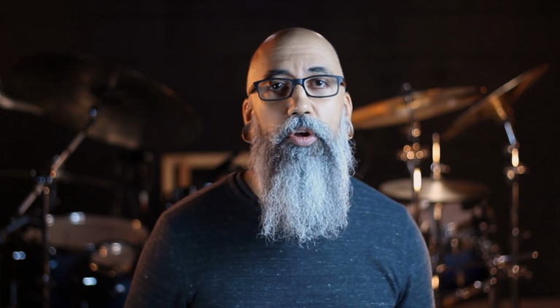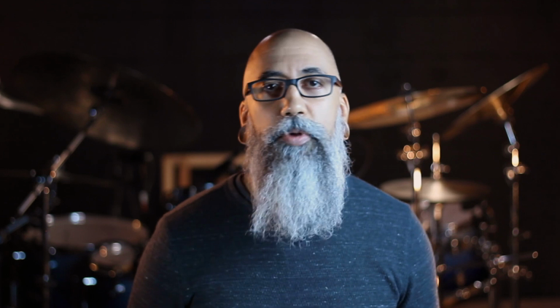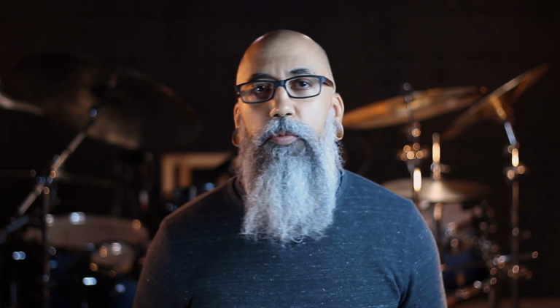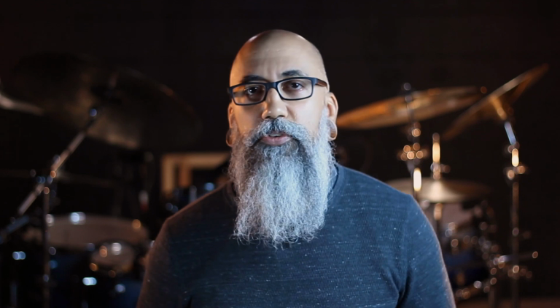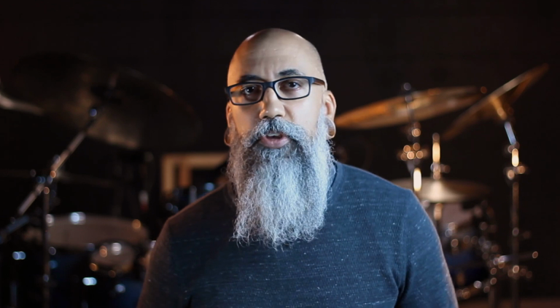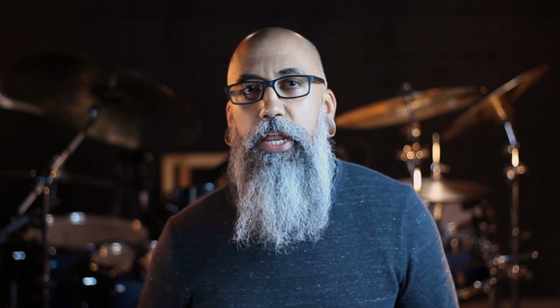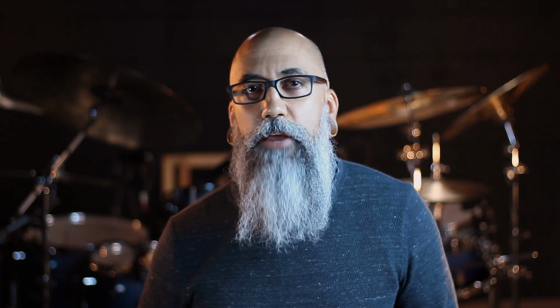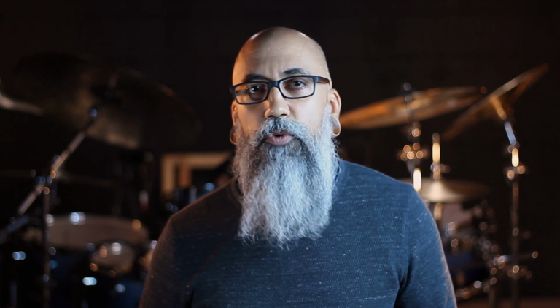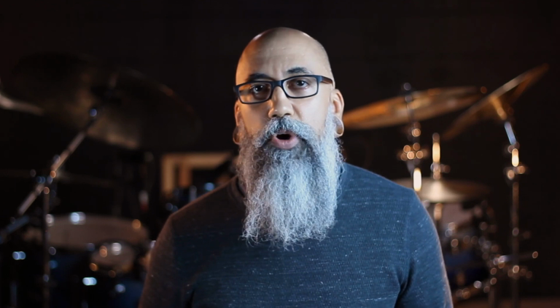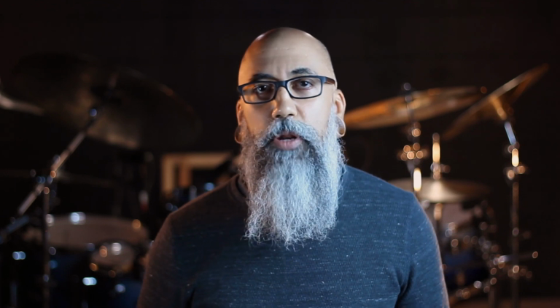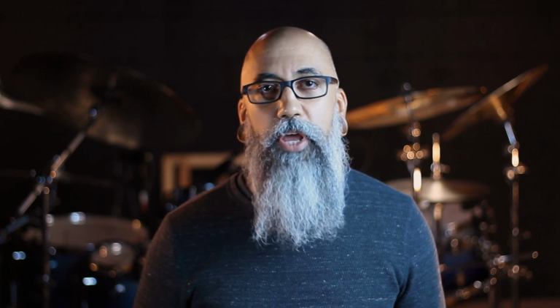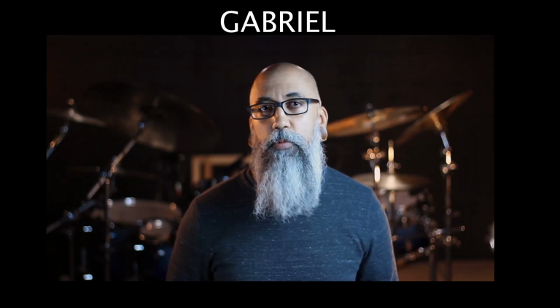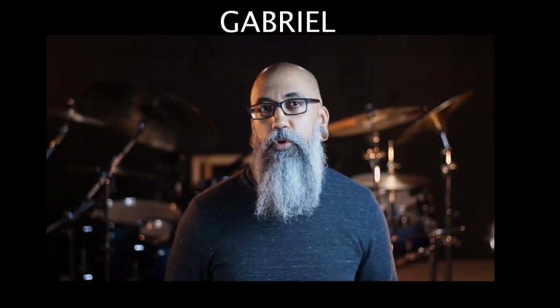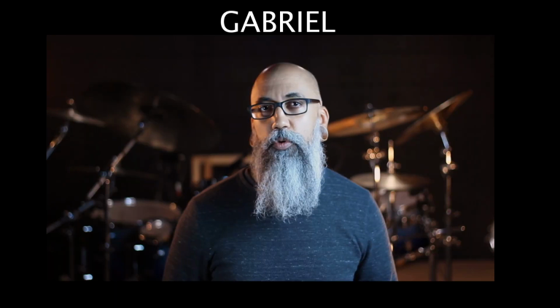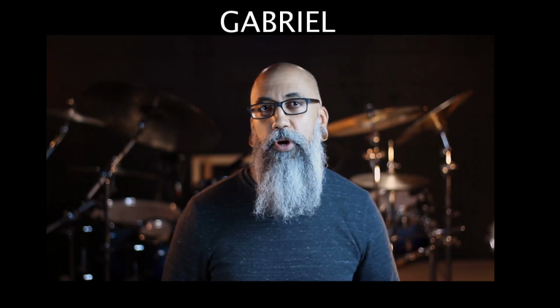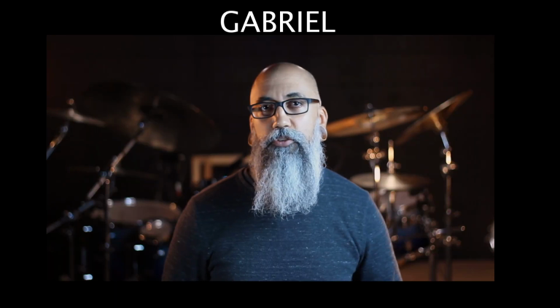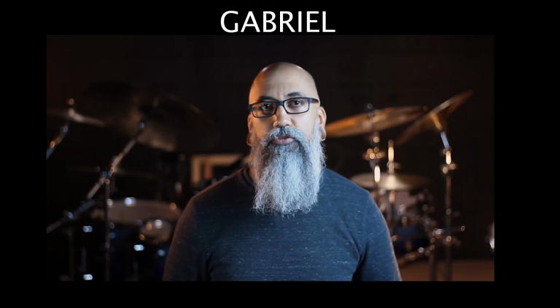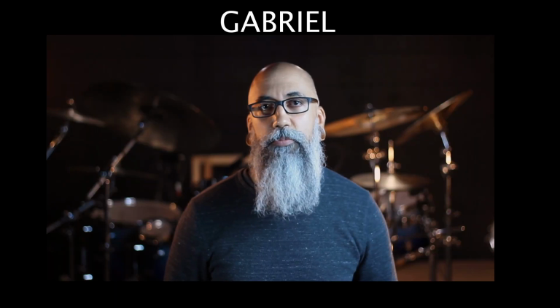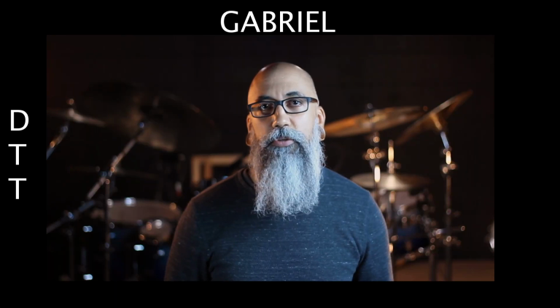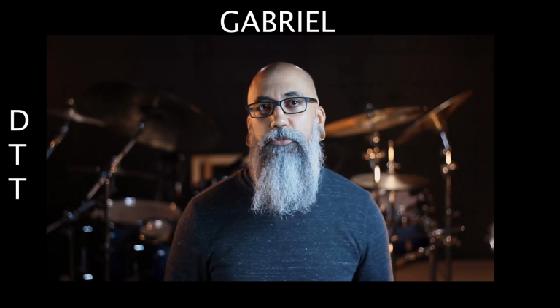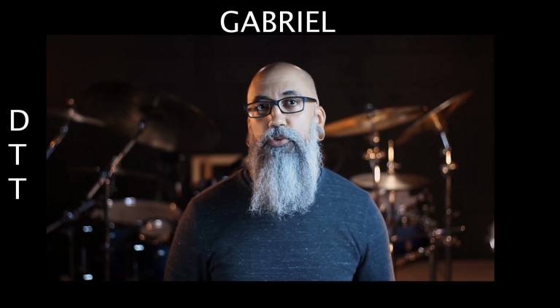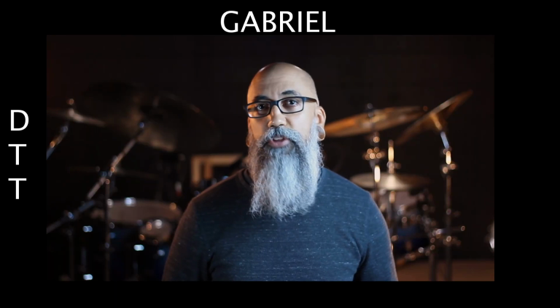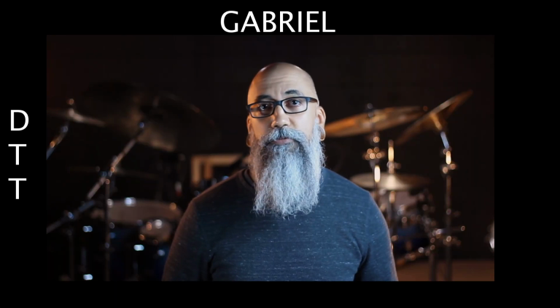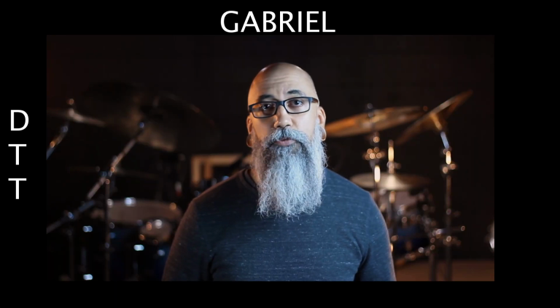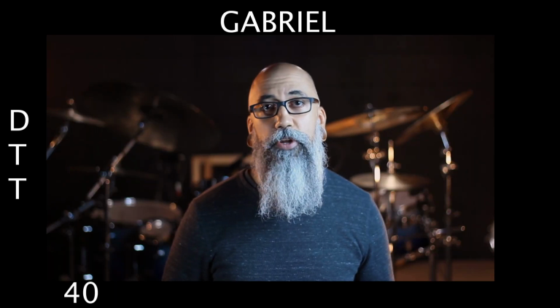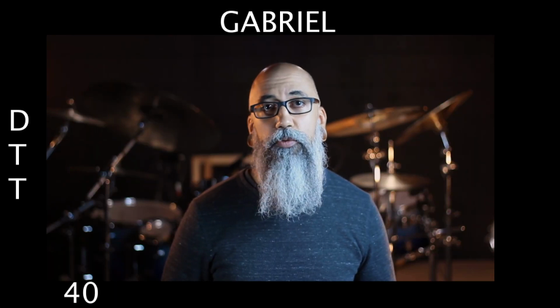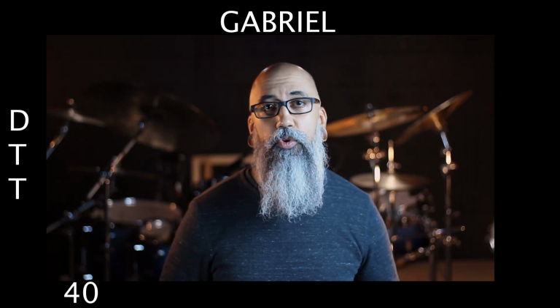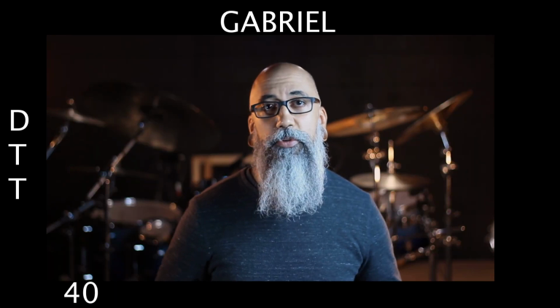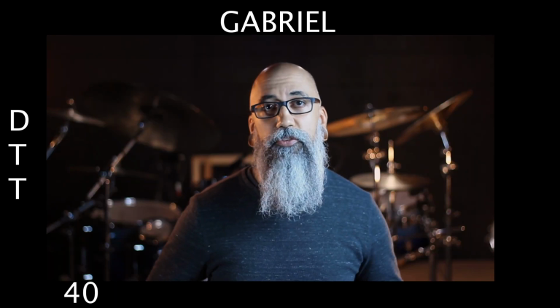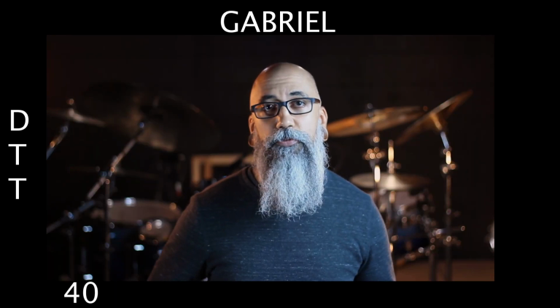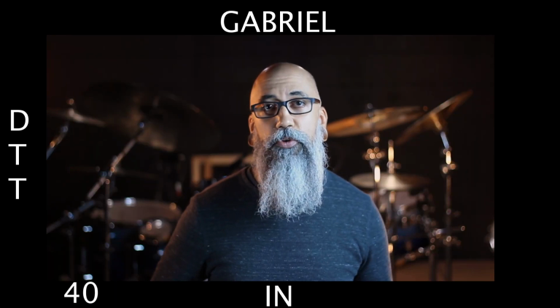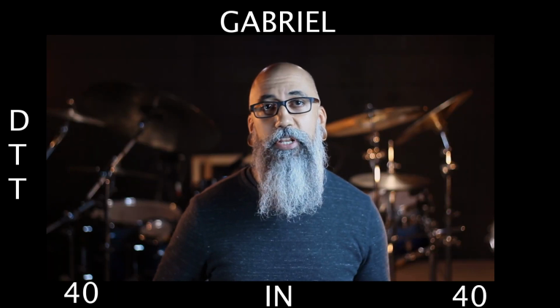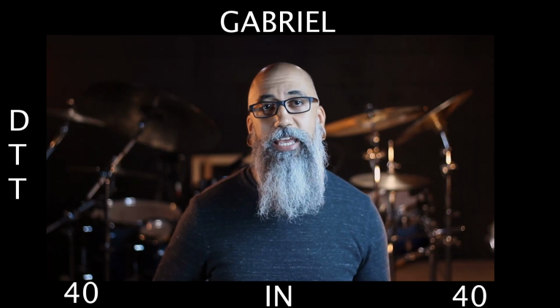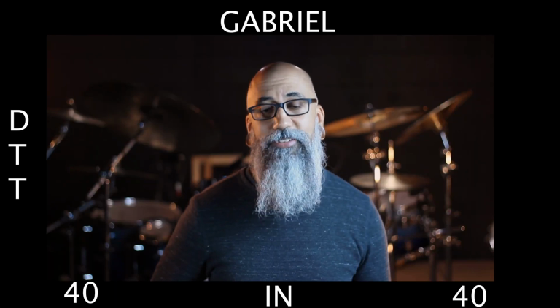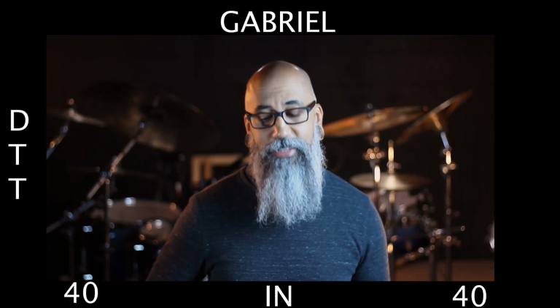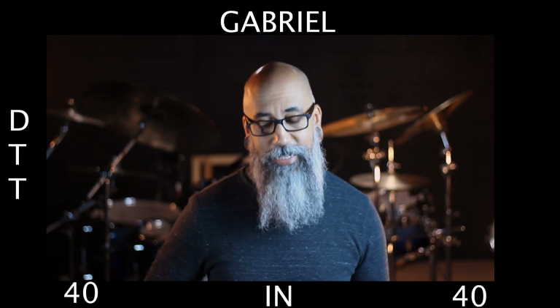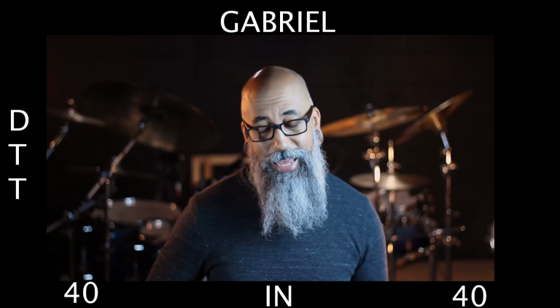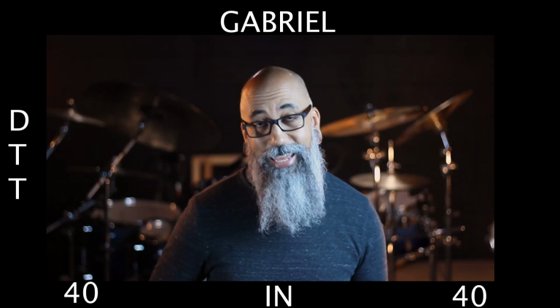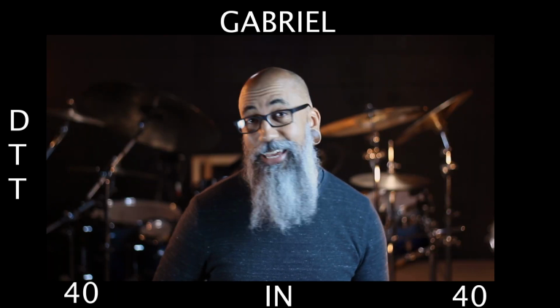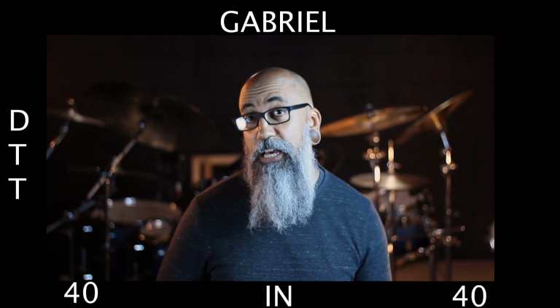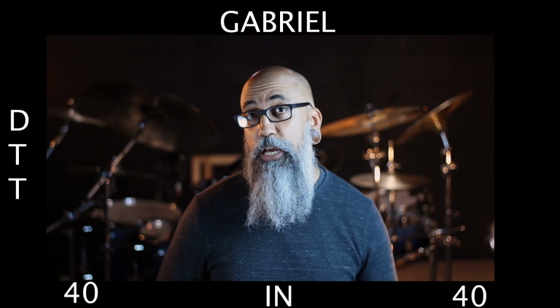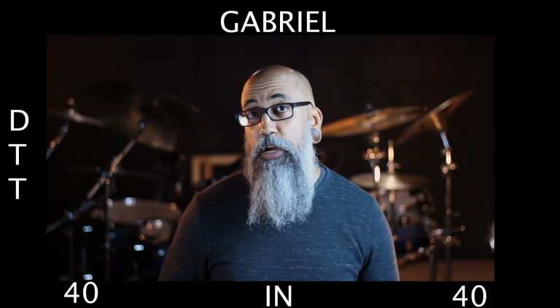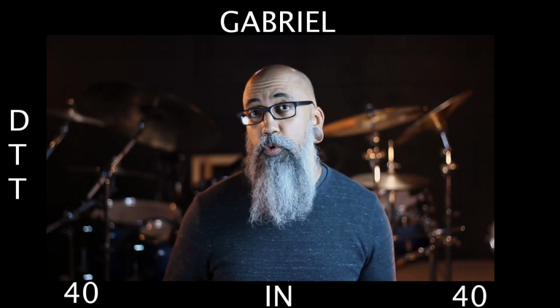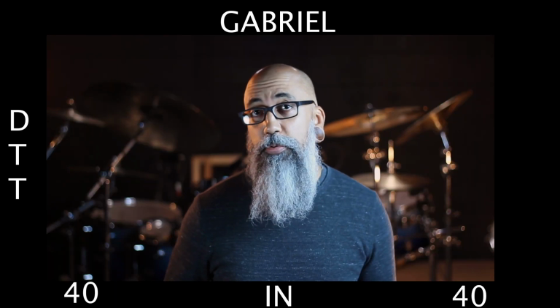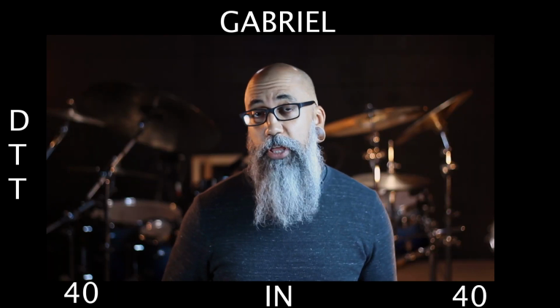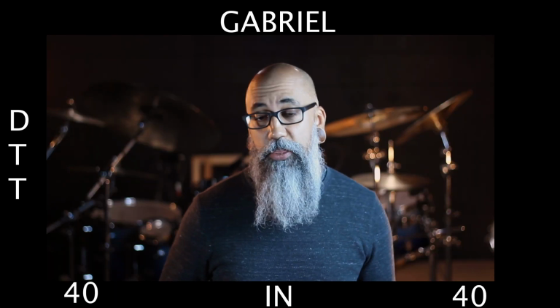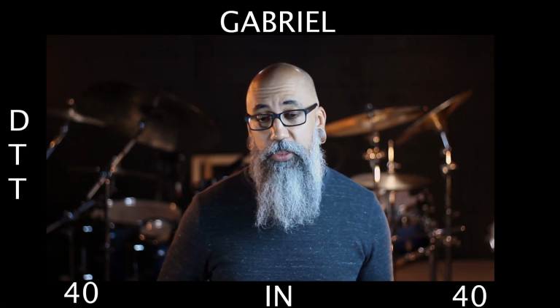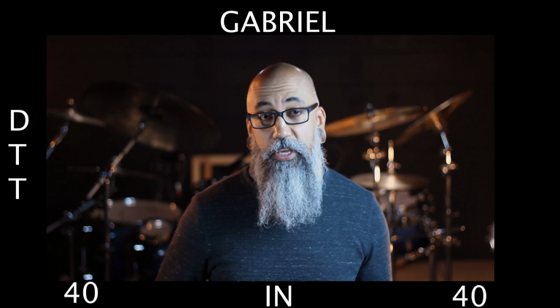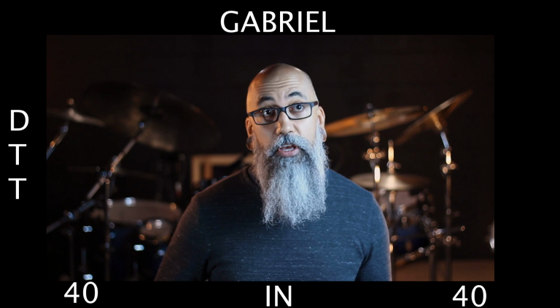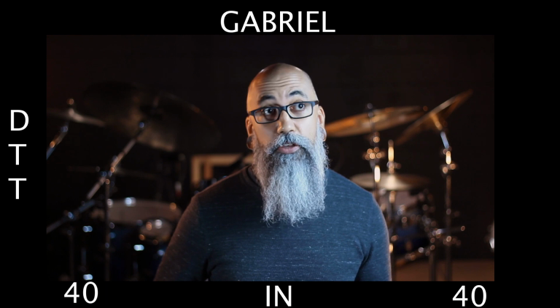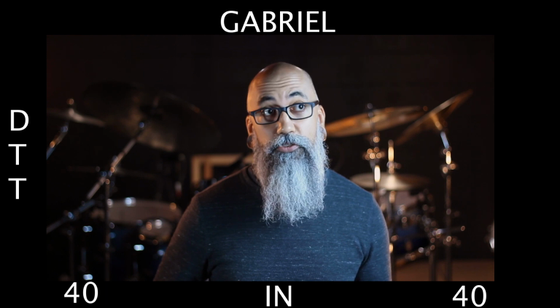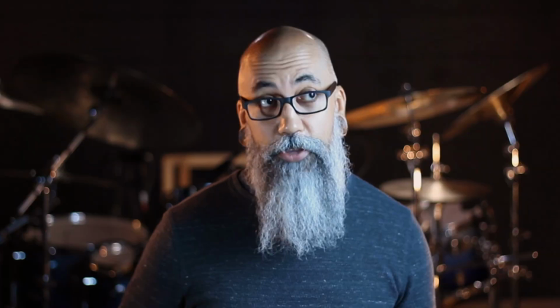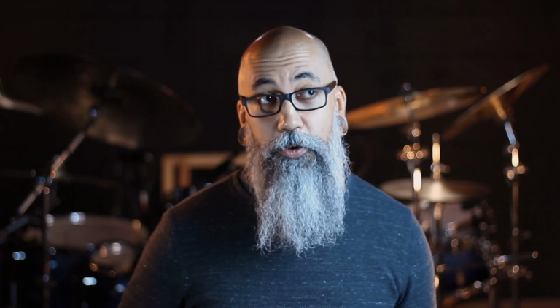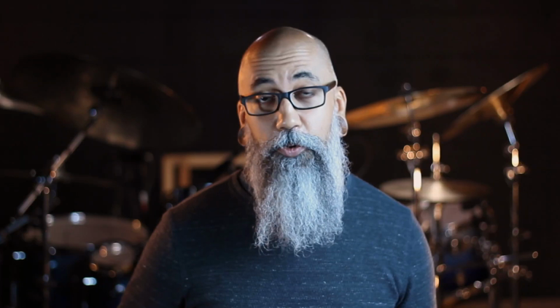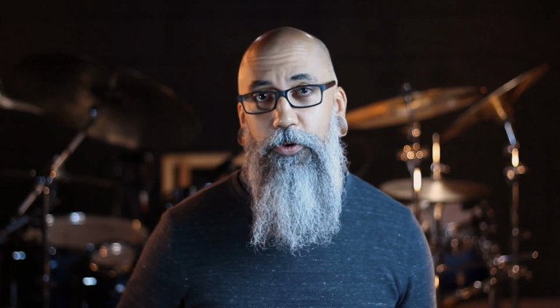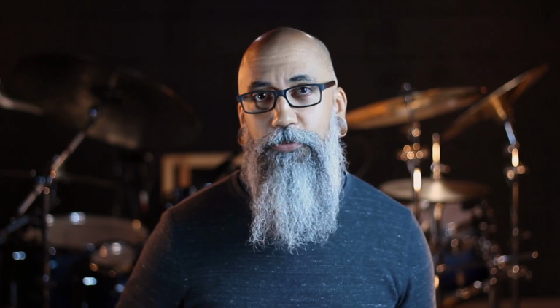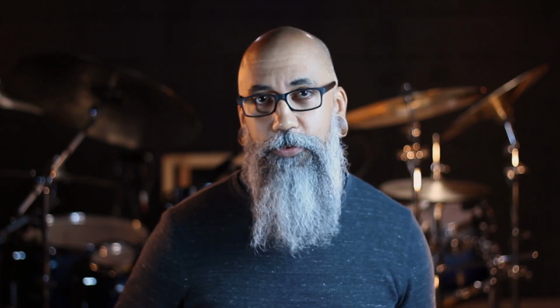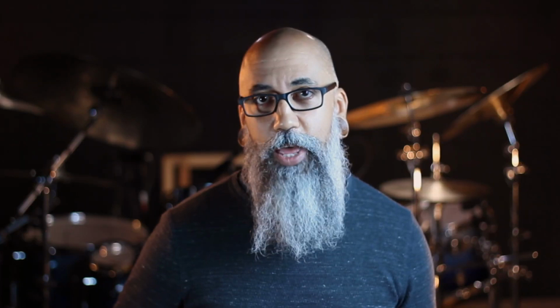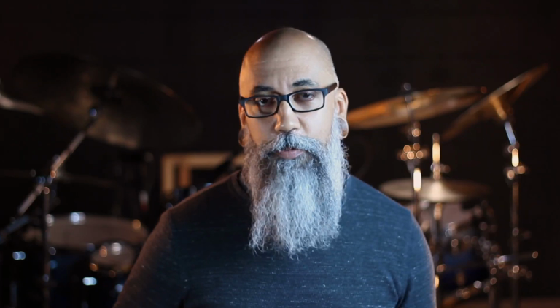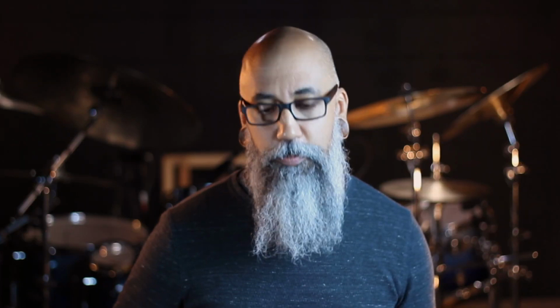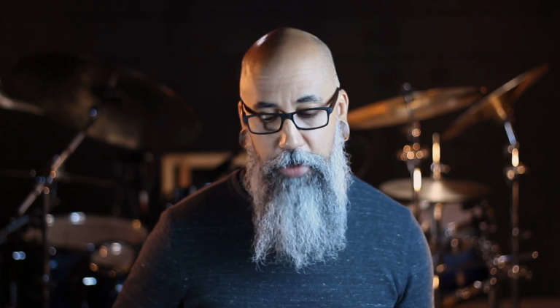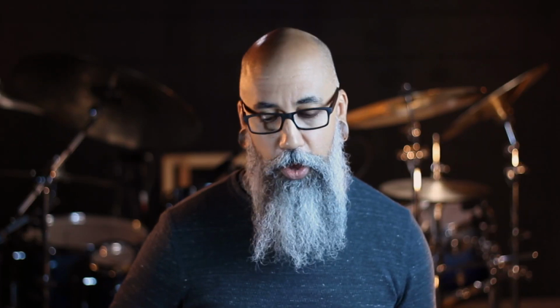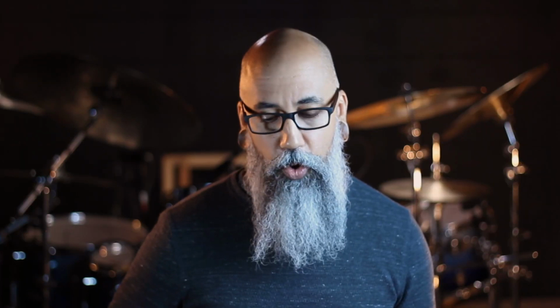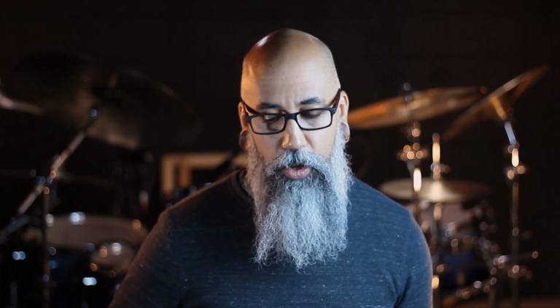Welcome in once again, everyone. I'm Gabriel. You're watching Drum Tip Tuesday, 40 rudiments in 40 days, and today we're playing the single flammed mill.